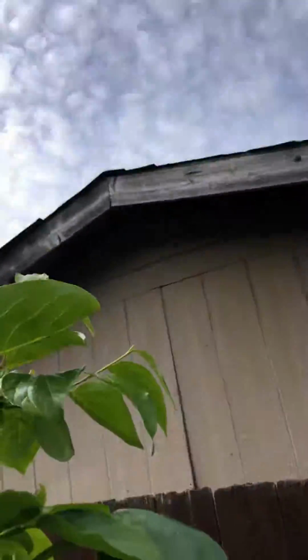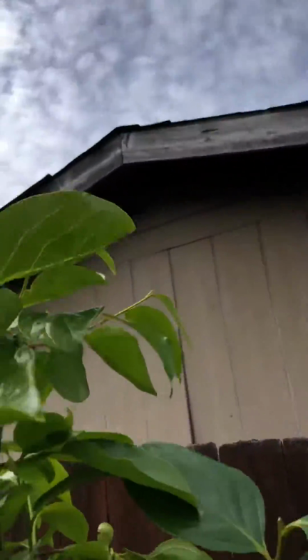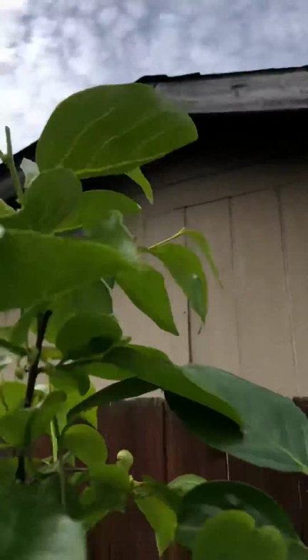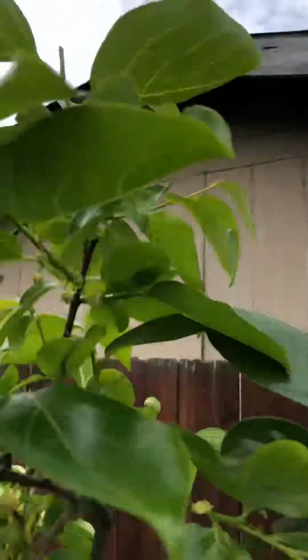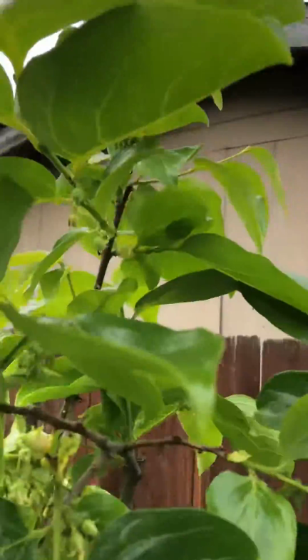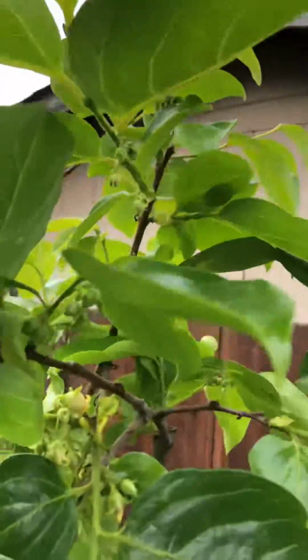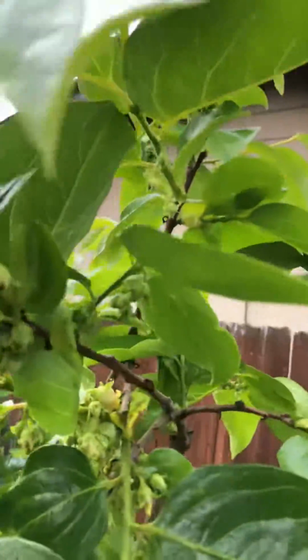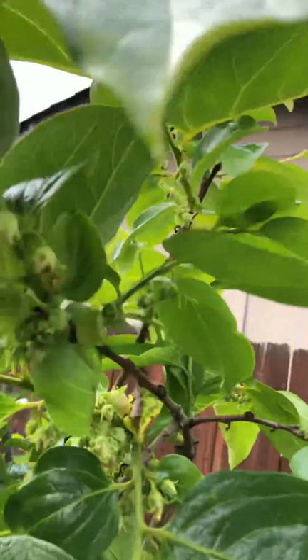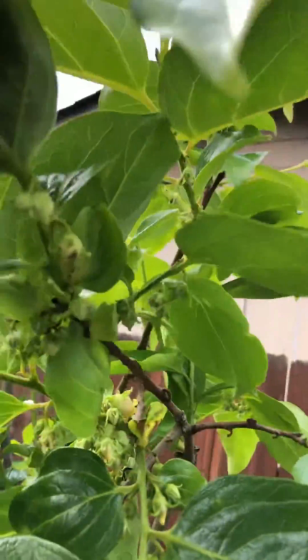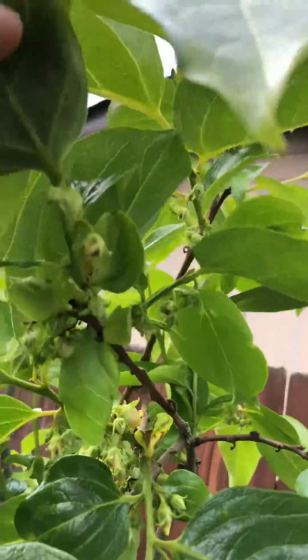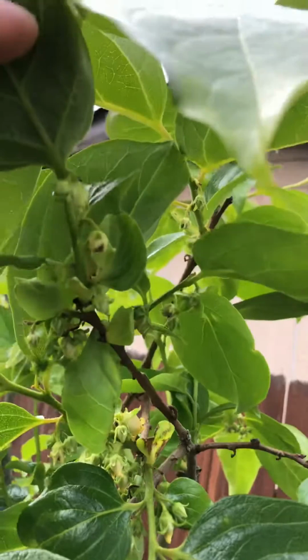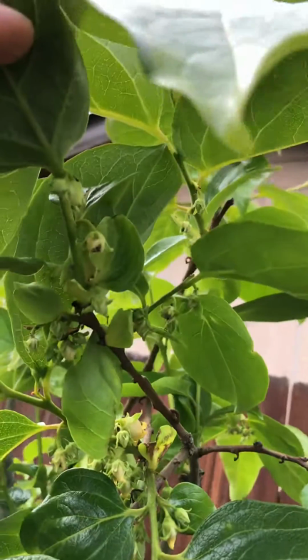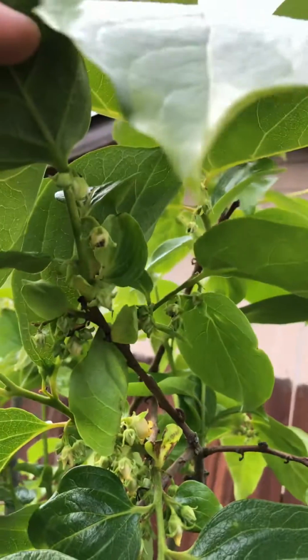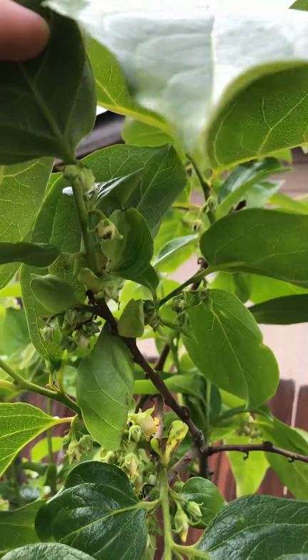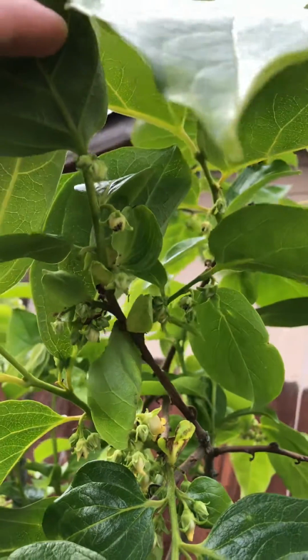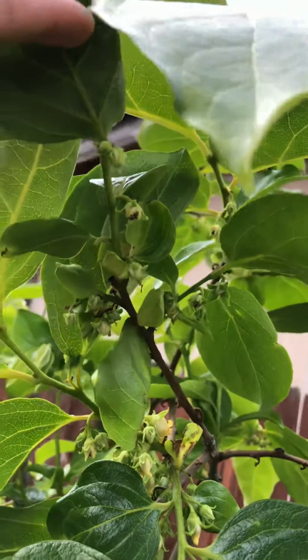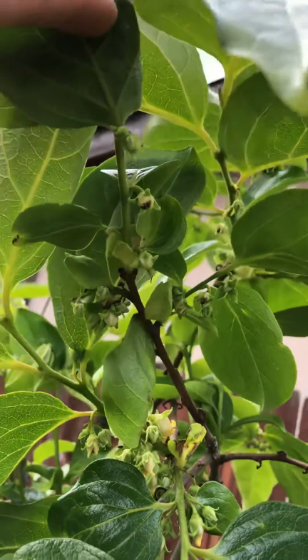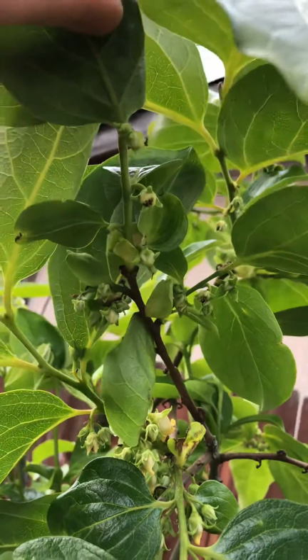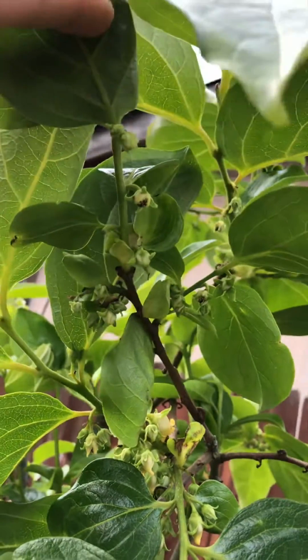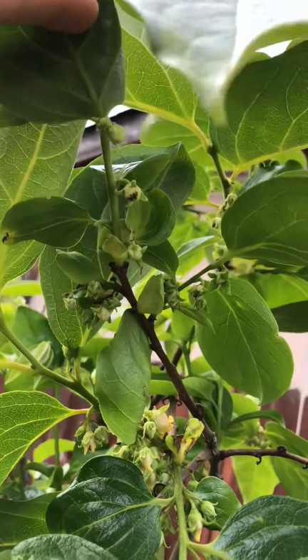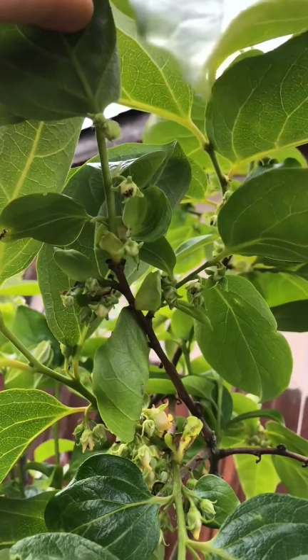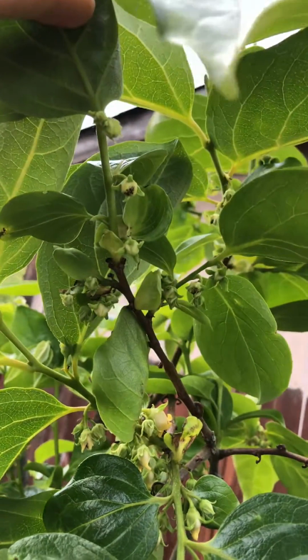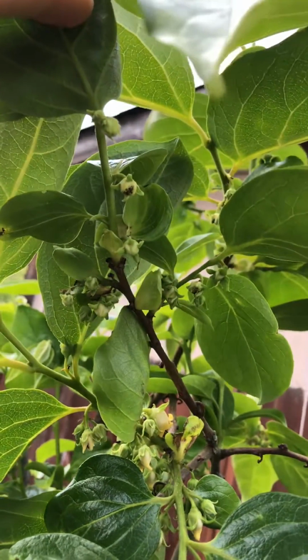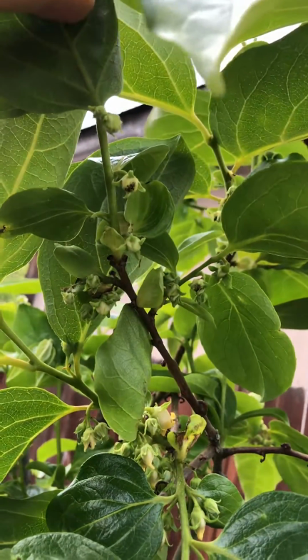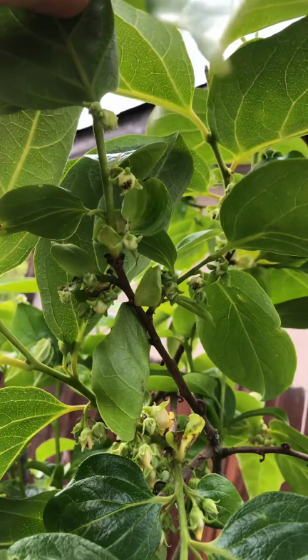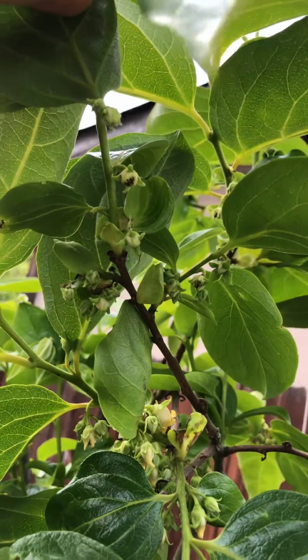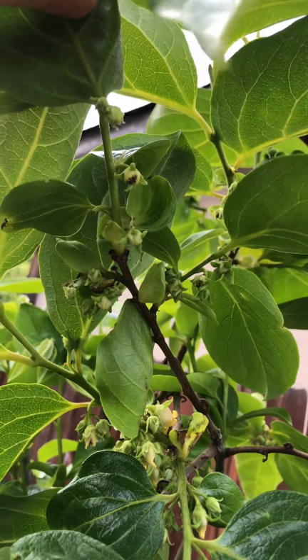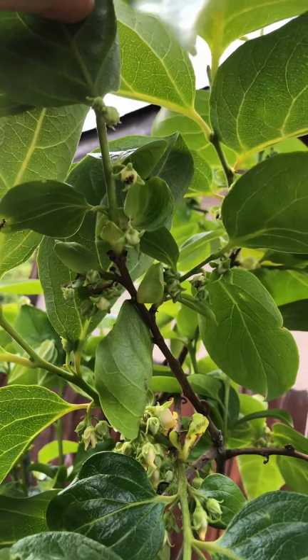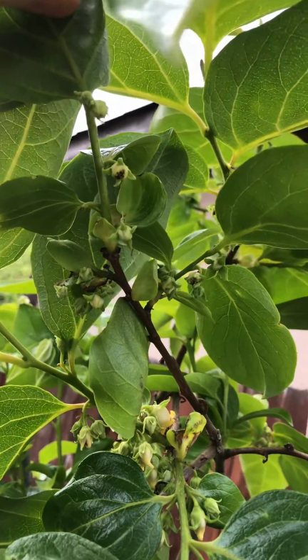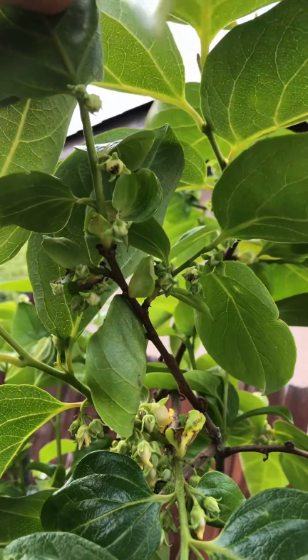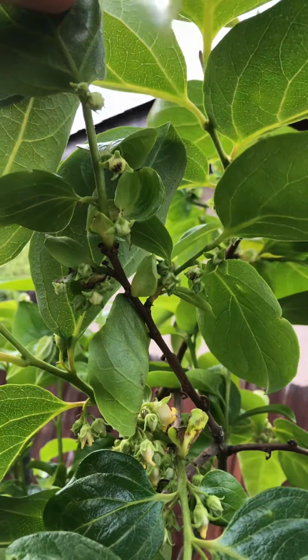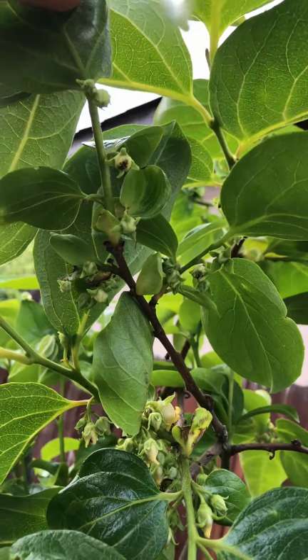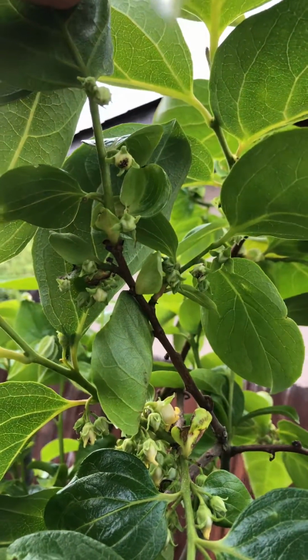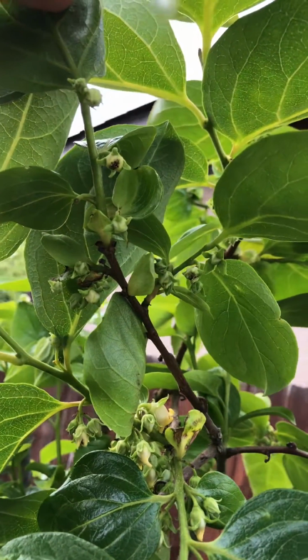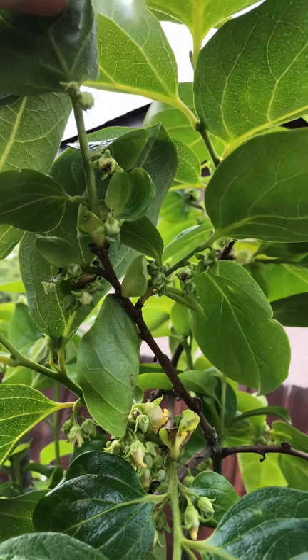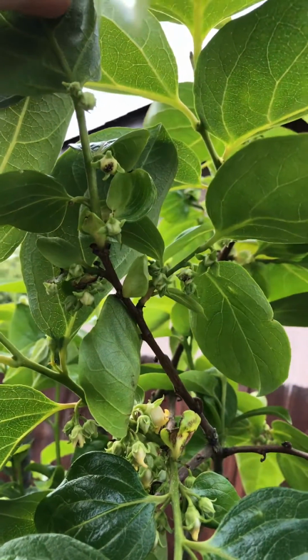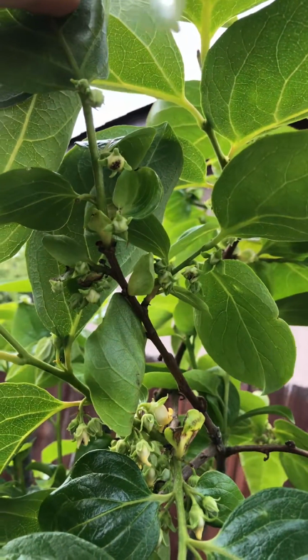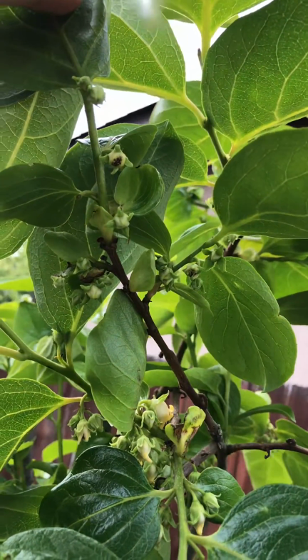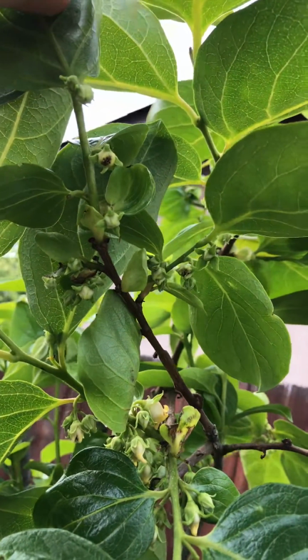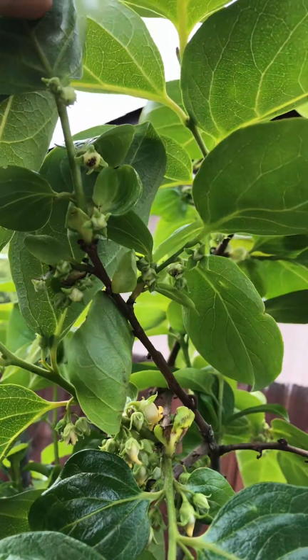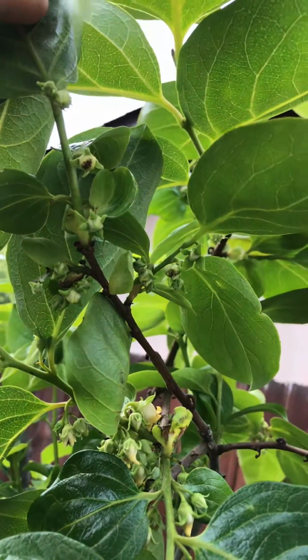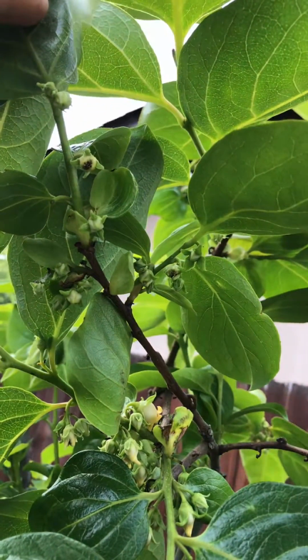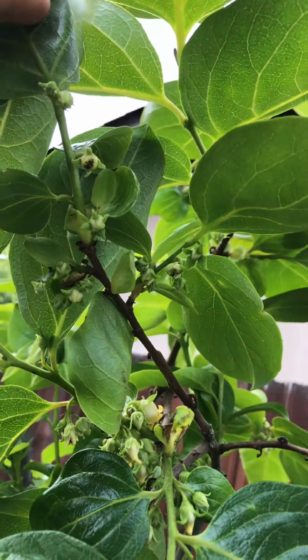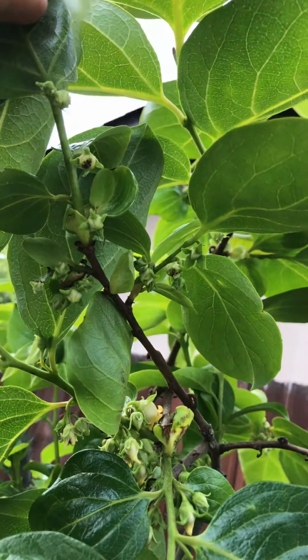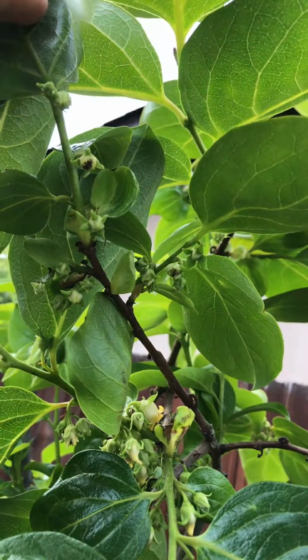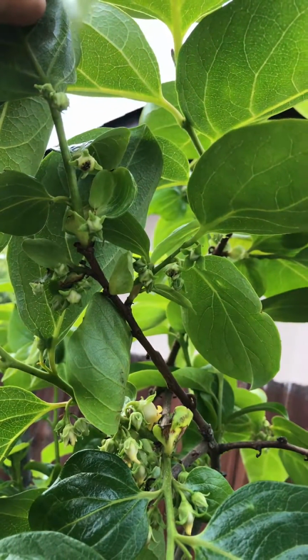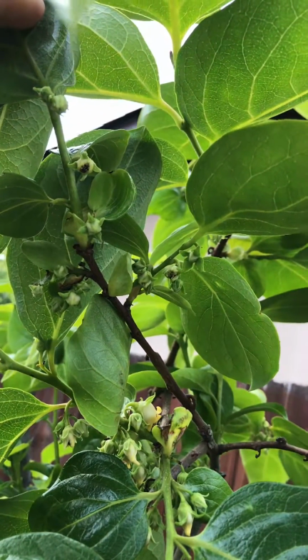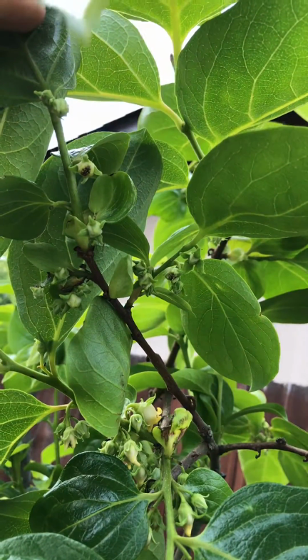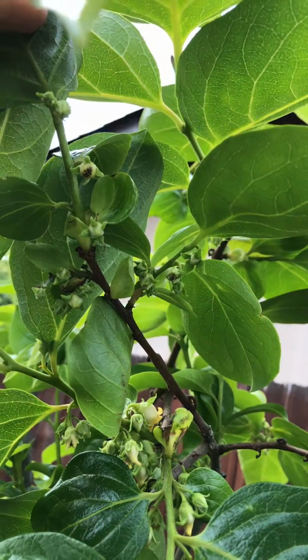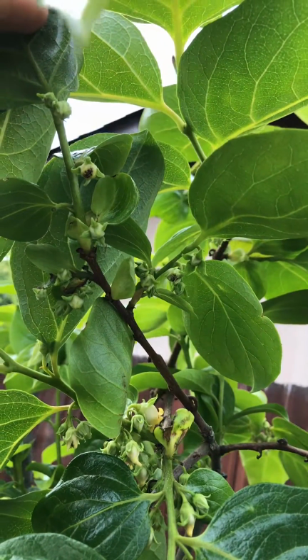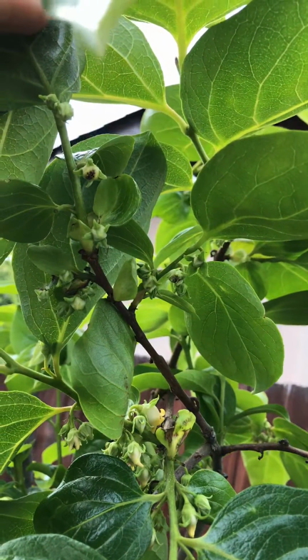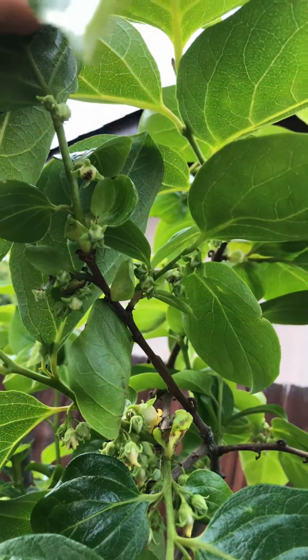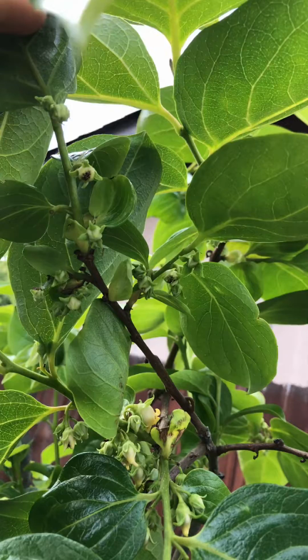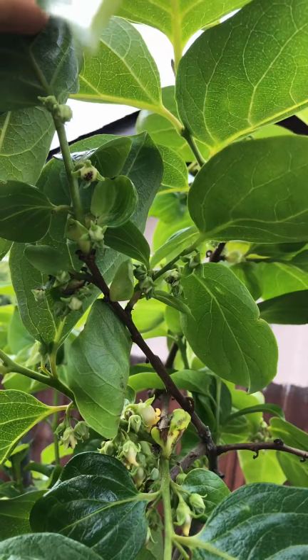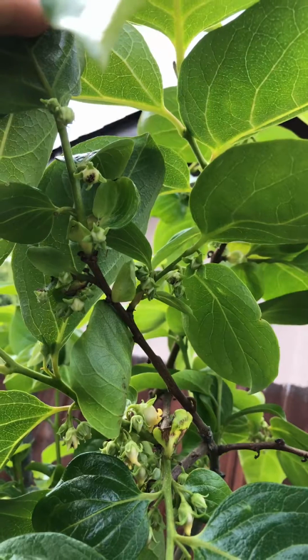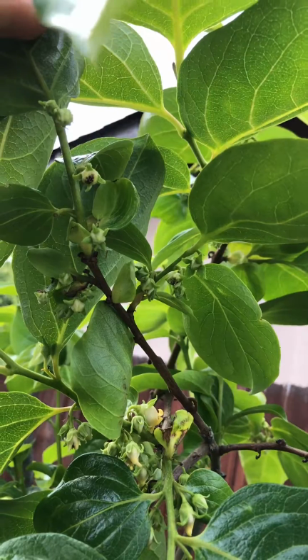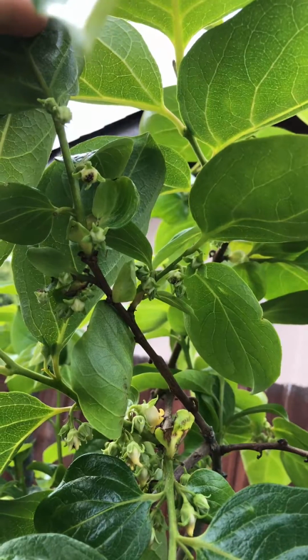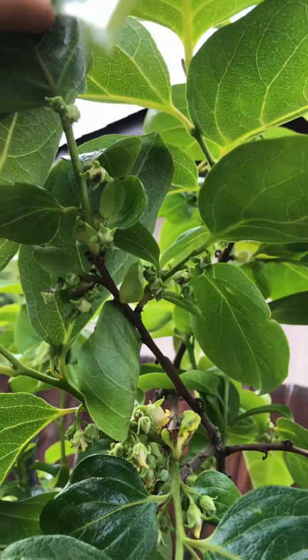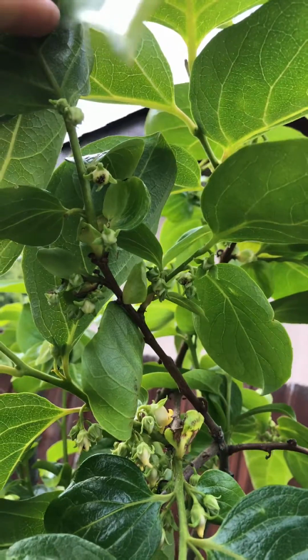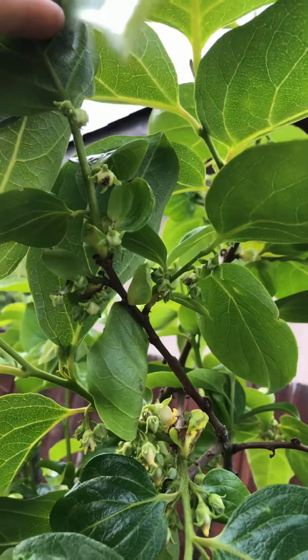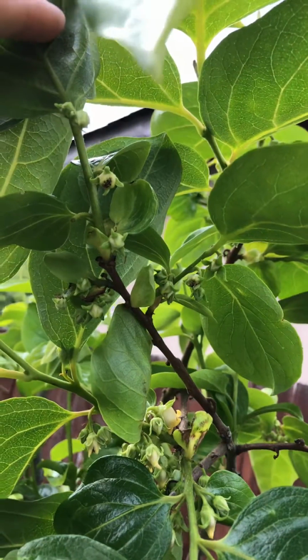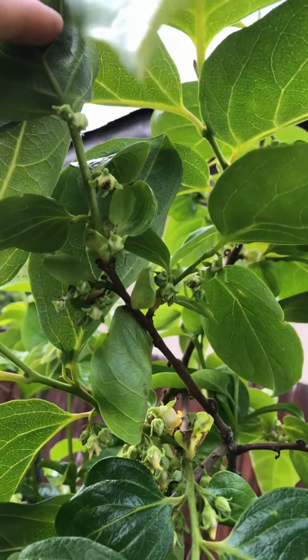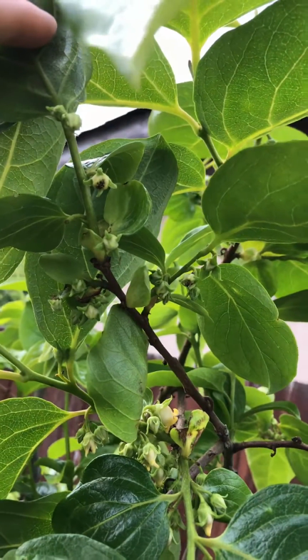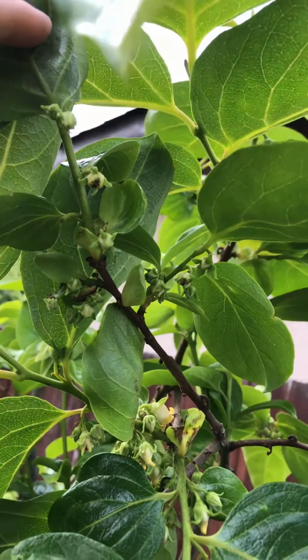So, this tree is the chocolate persimmon. It puts off male and female flowers. Child: Can I go too? Adult: Yes, you may.